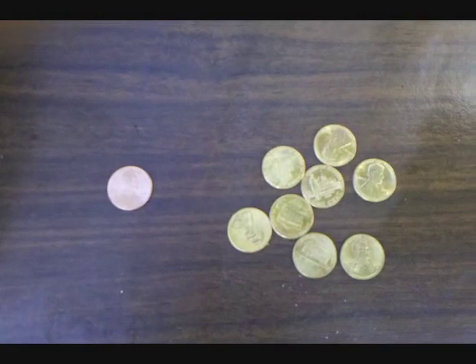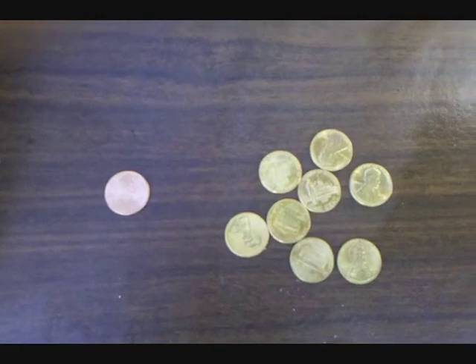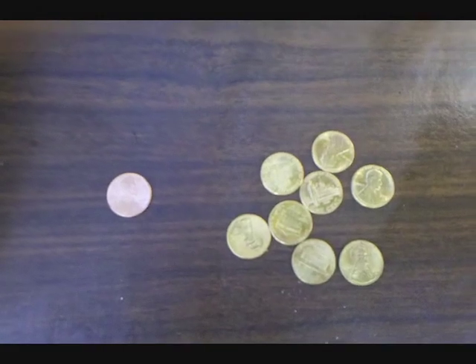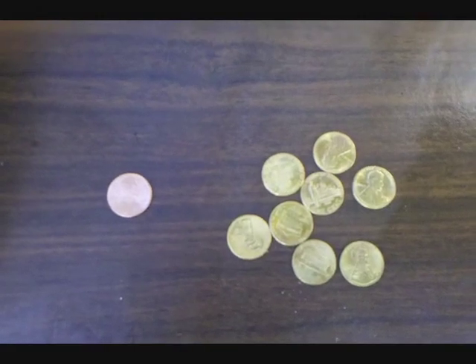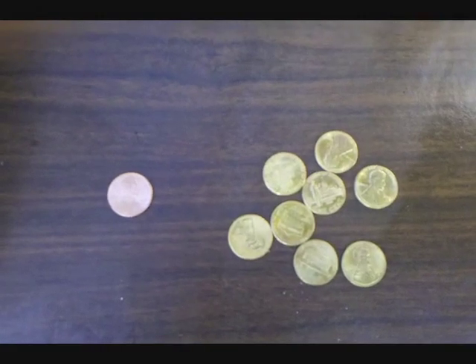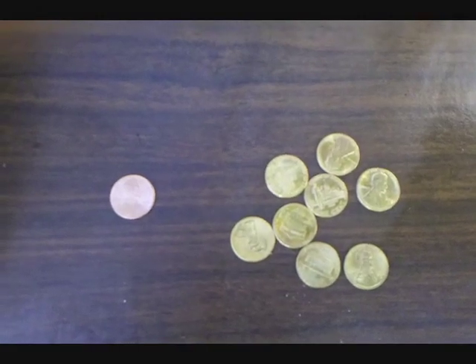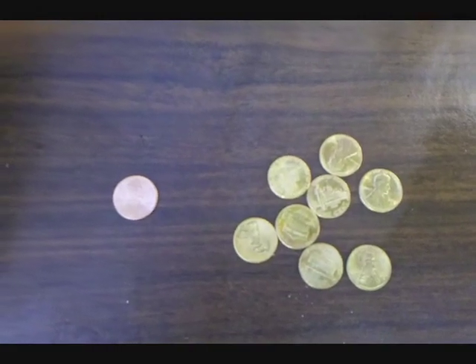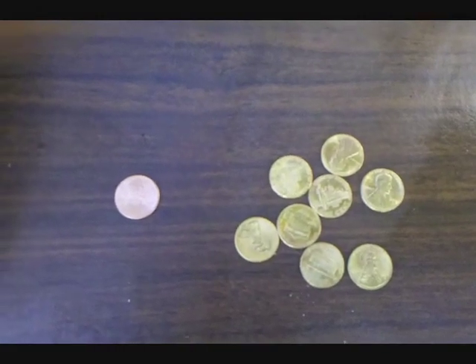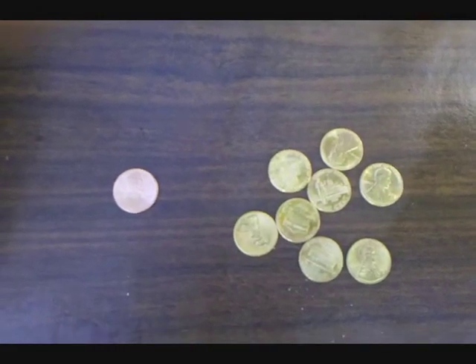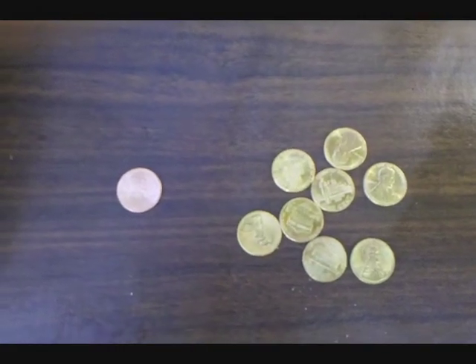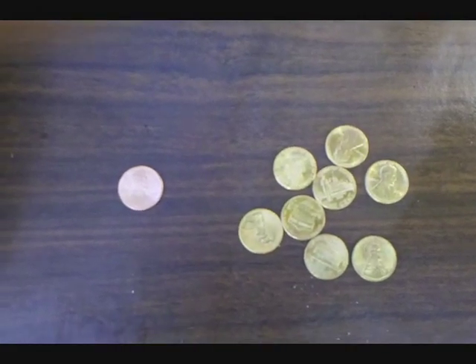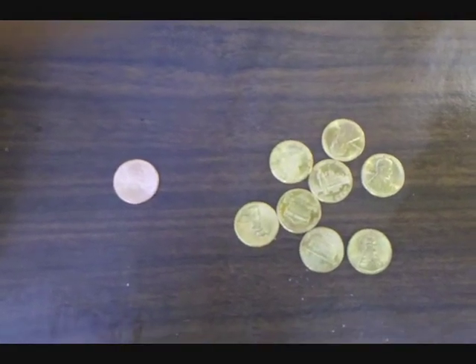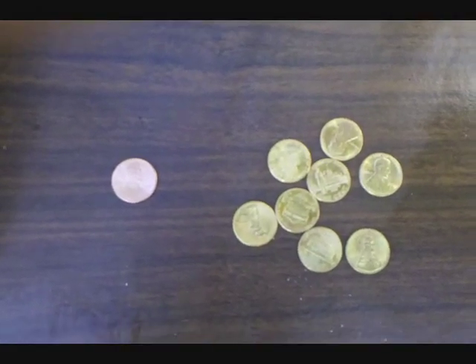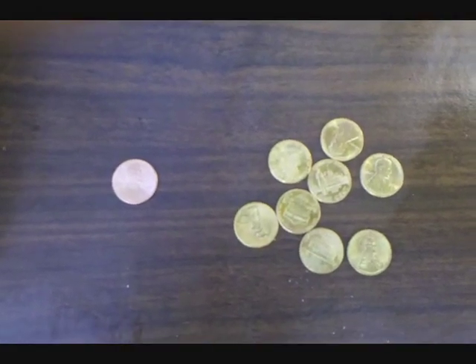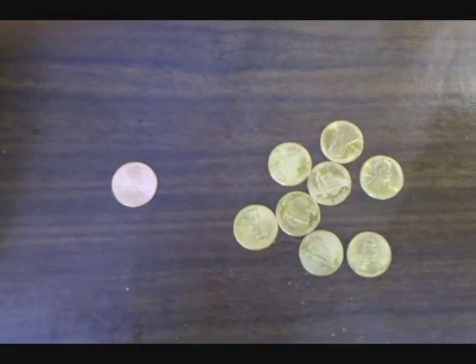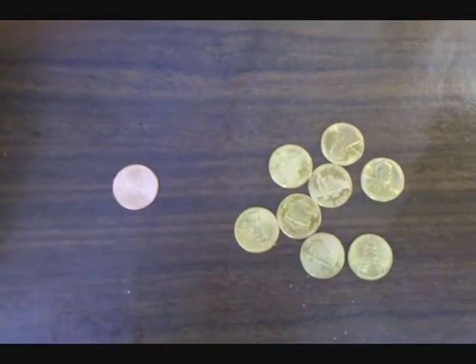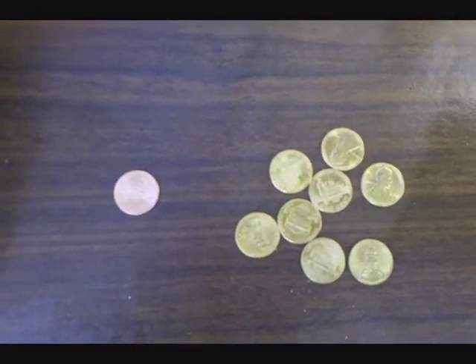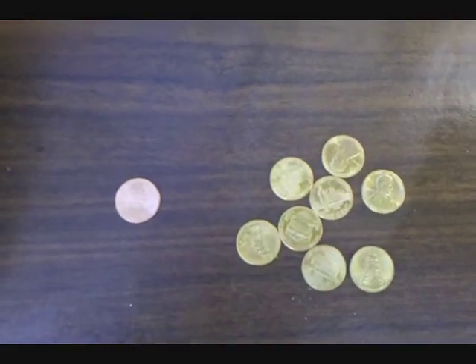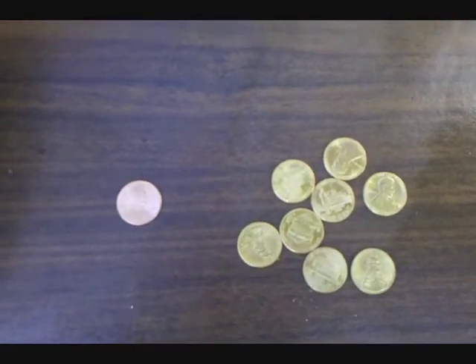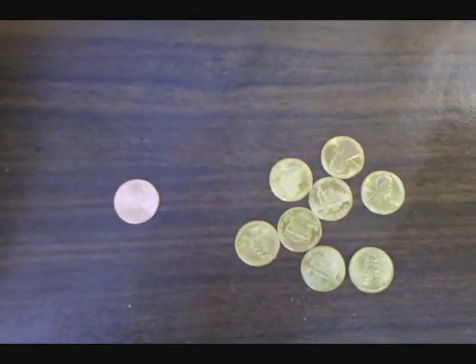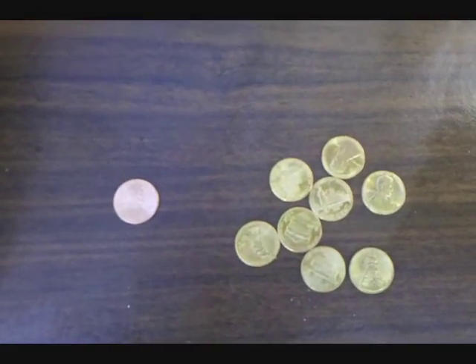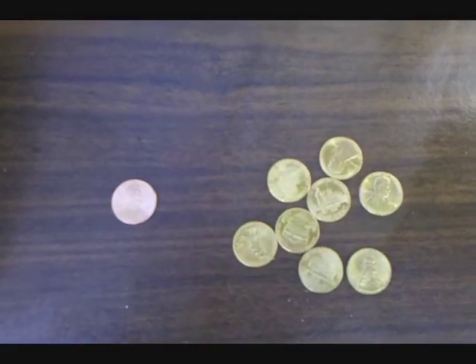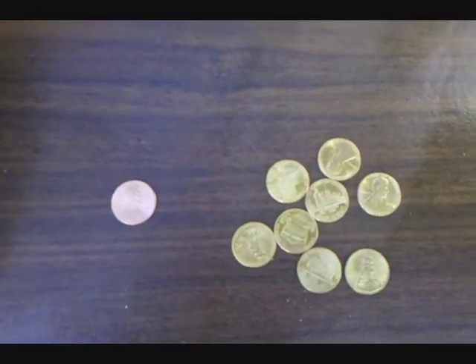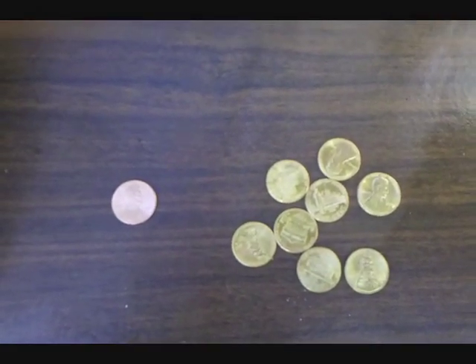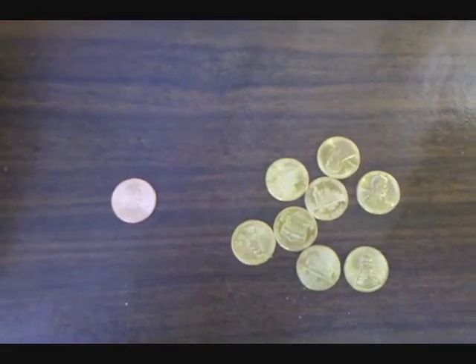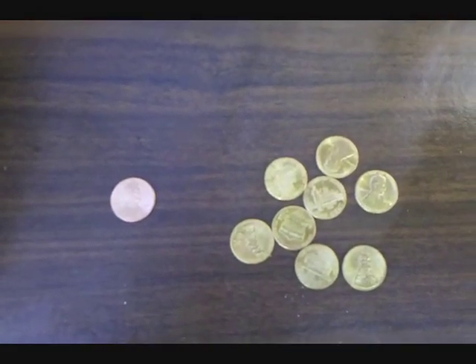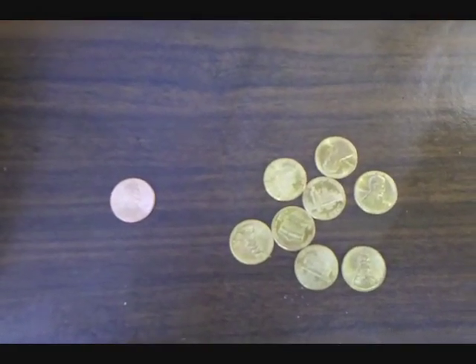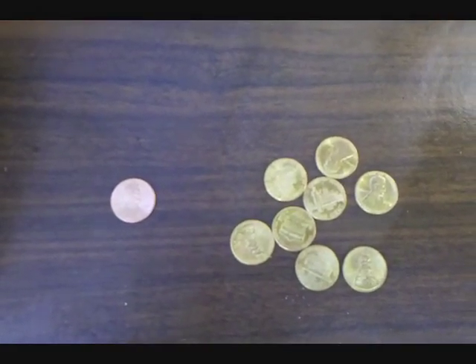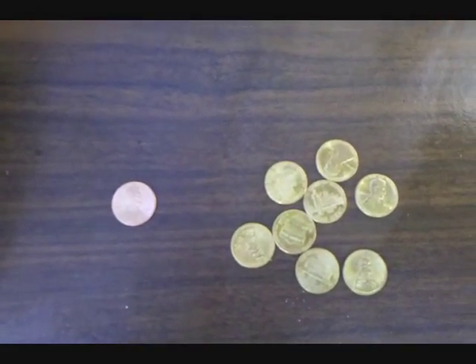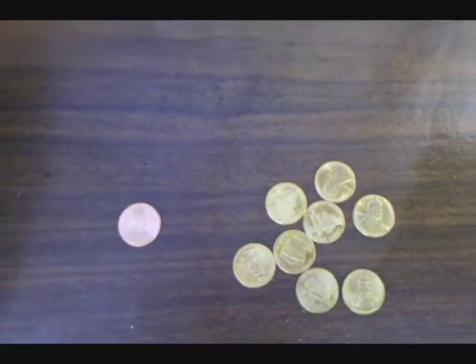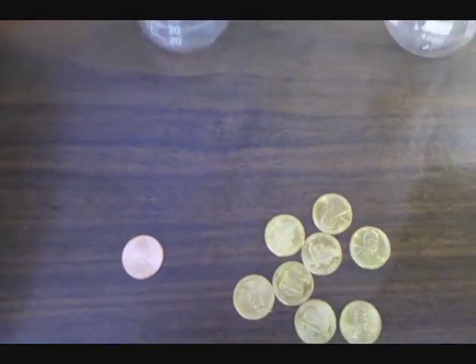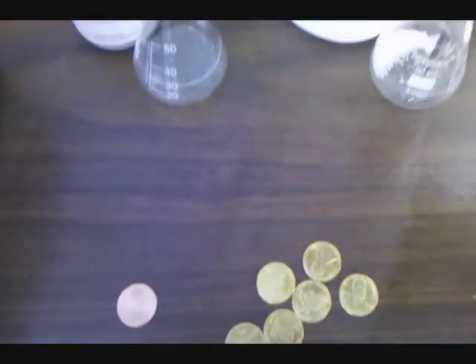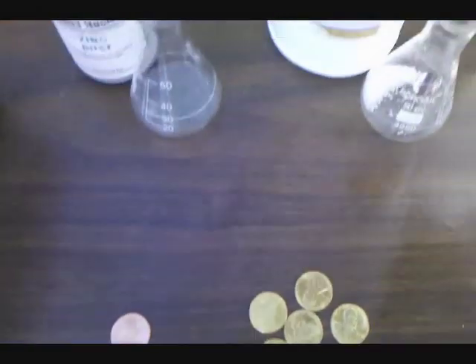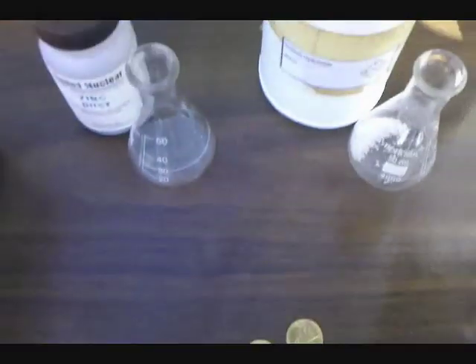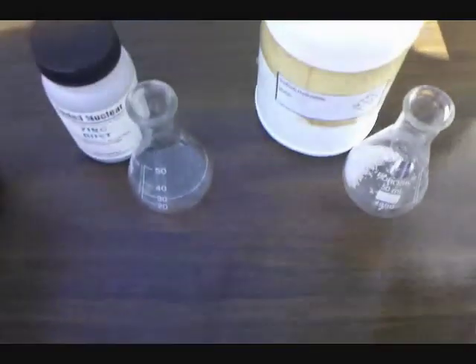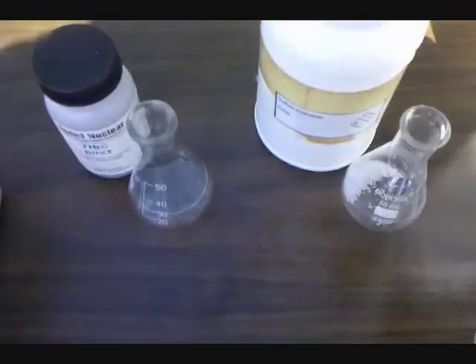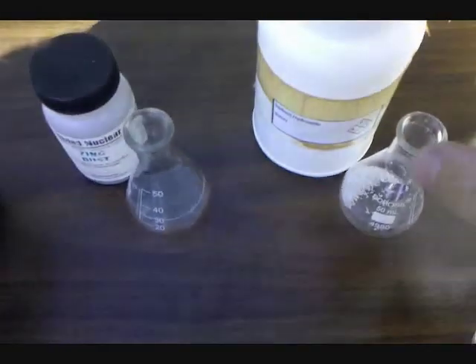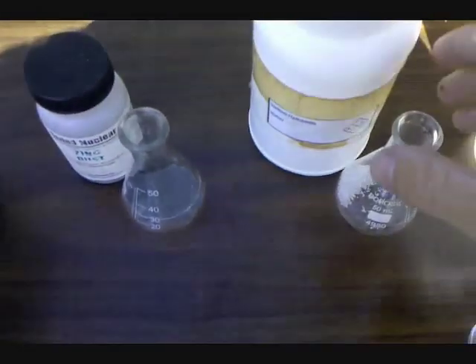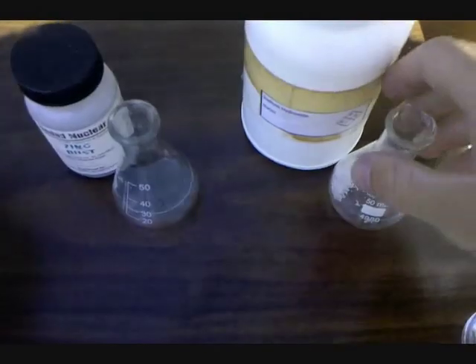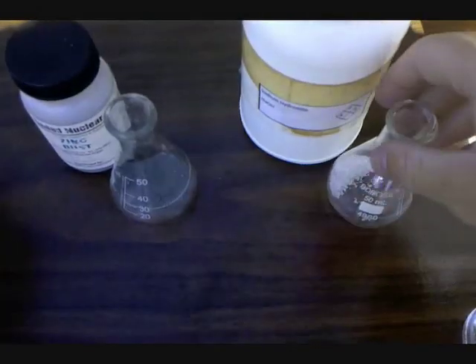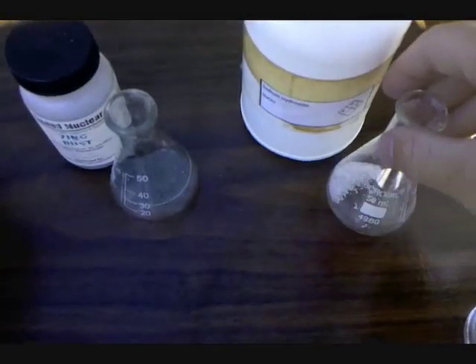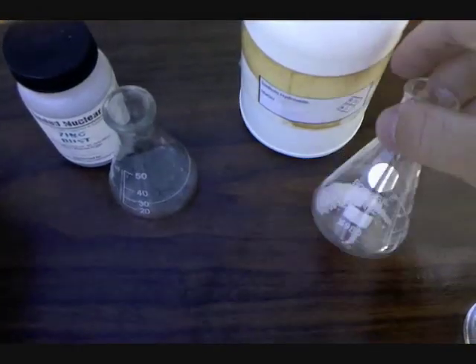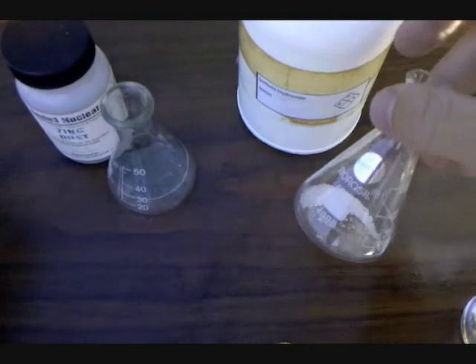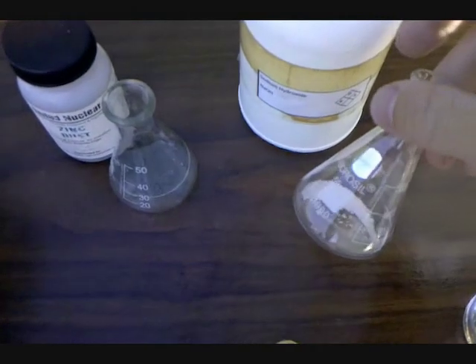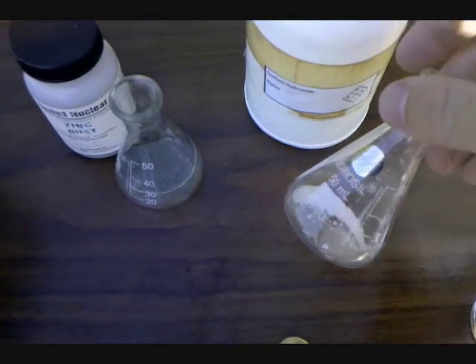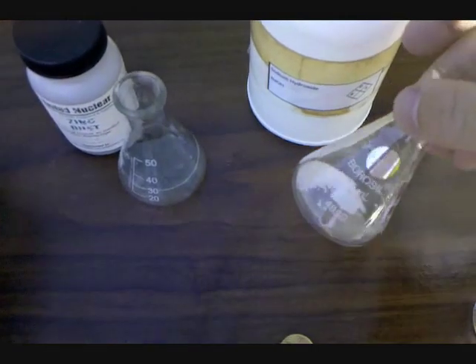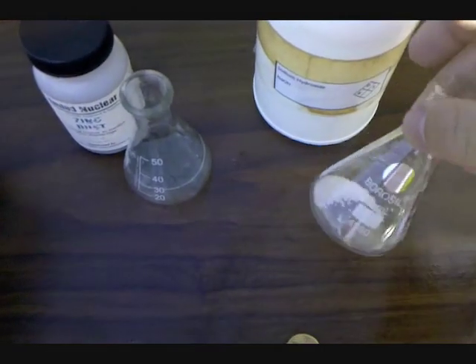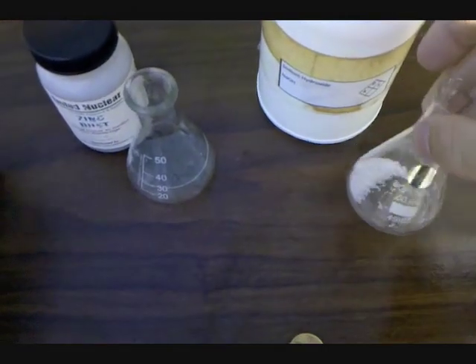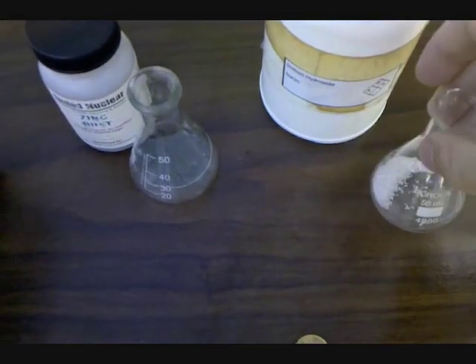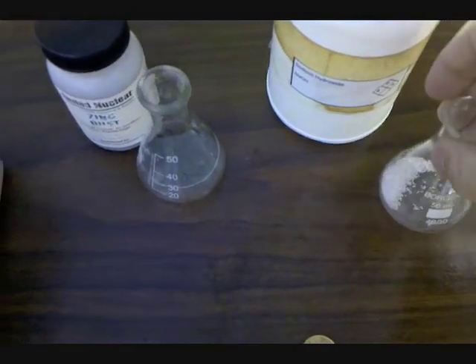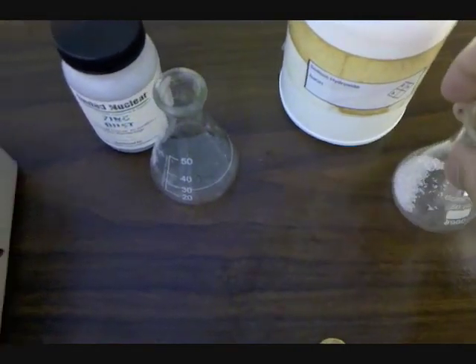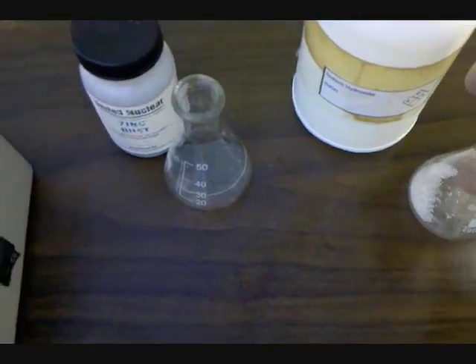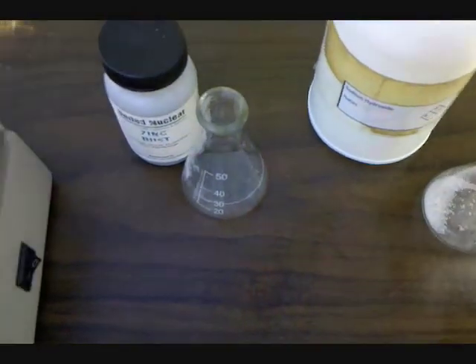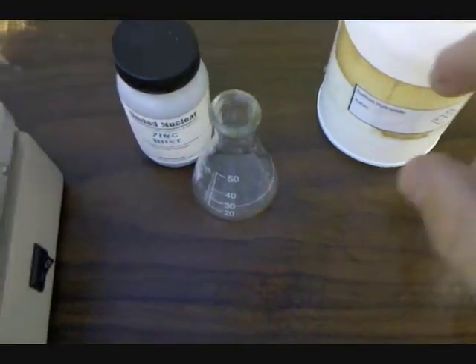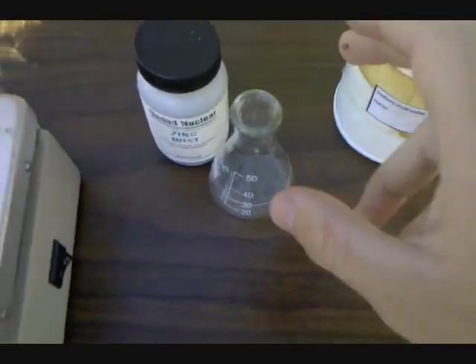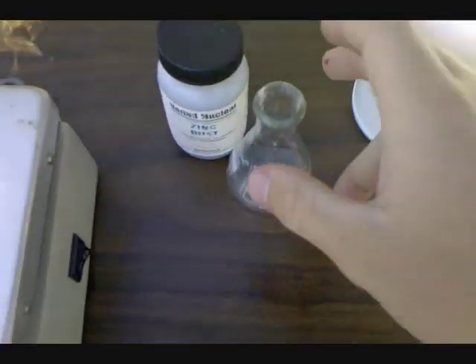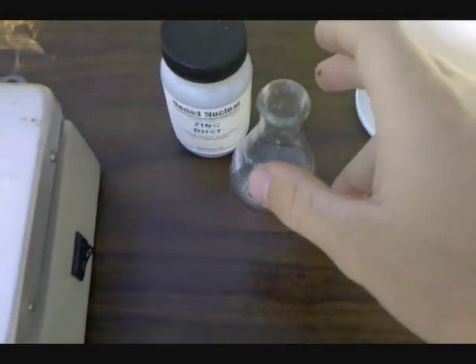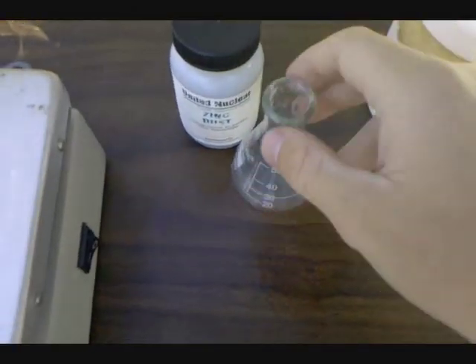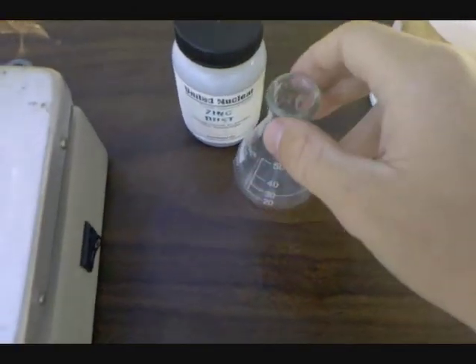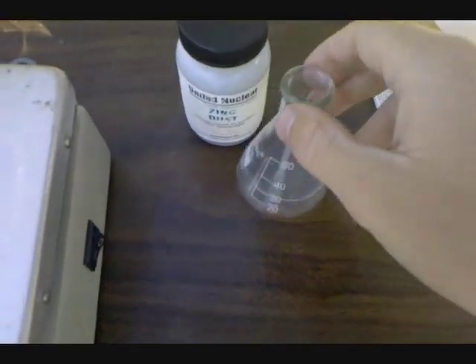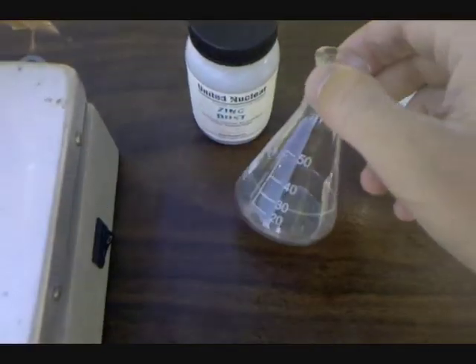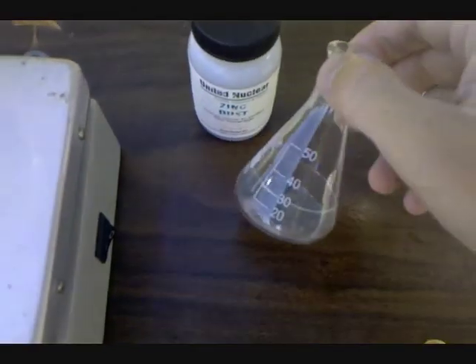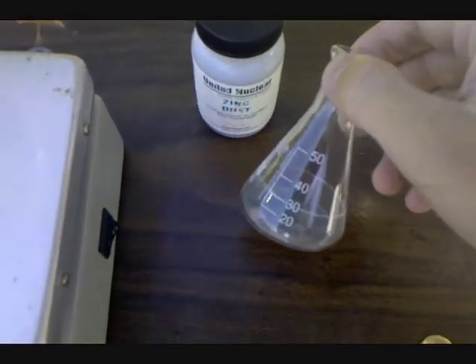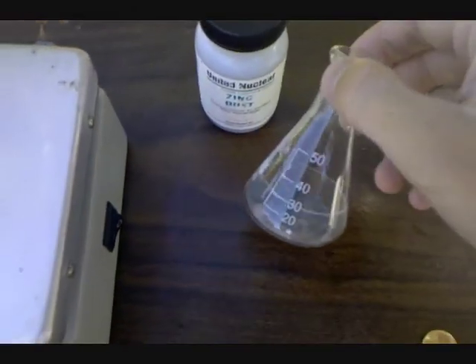There are a few ways to go about this reaction. The one I'm going to be showing involves sodium hydroxide and zinc dust.